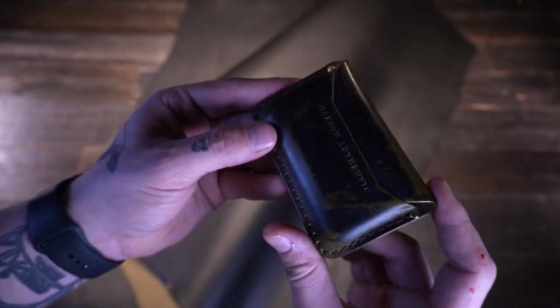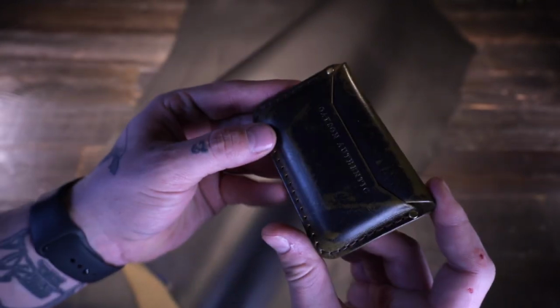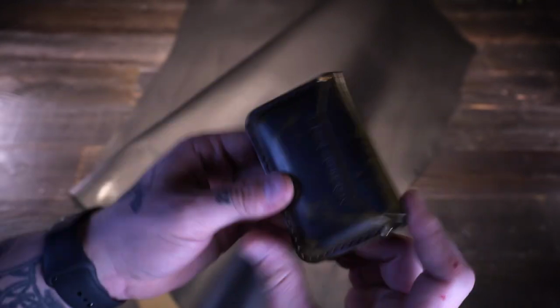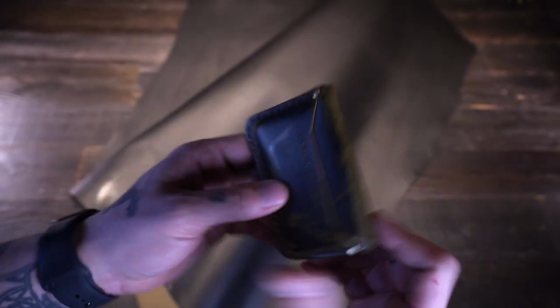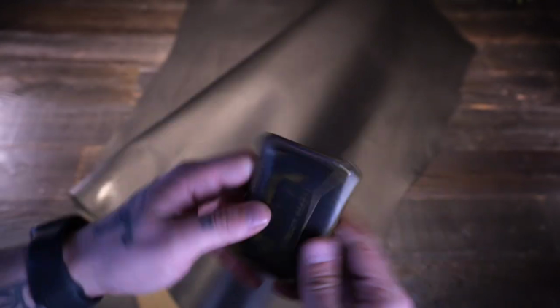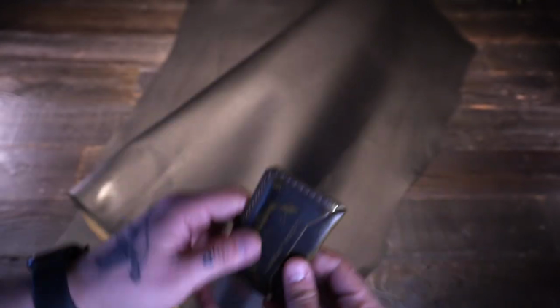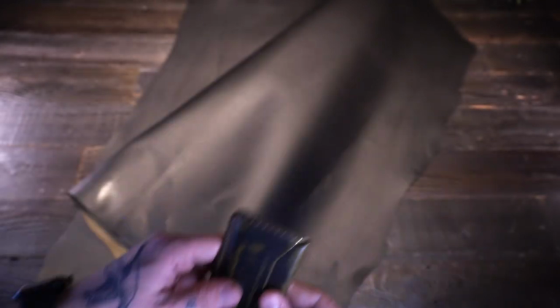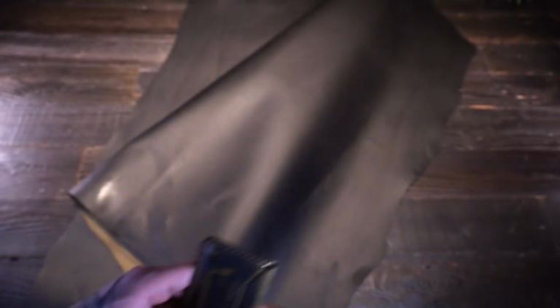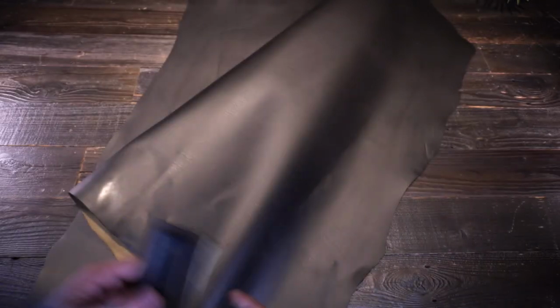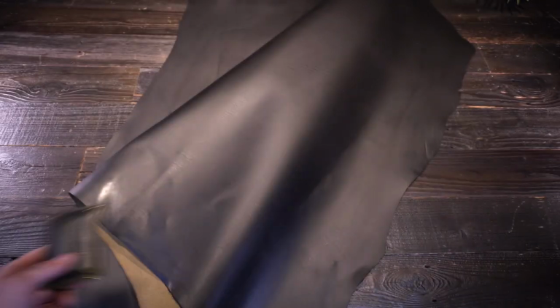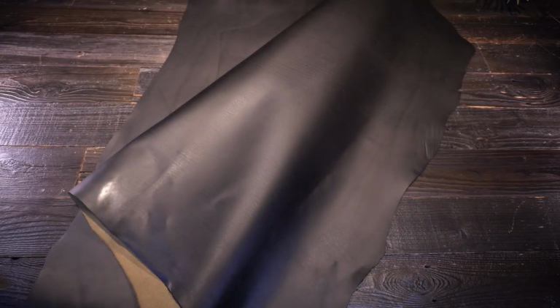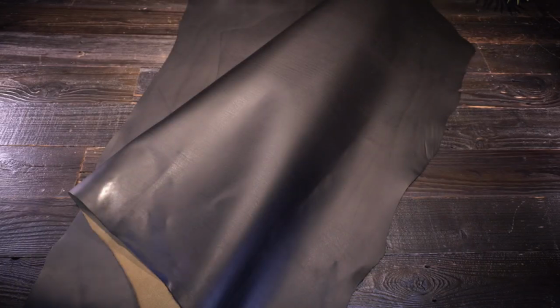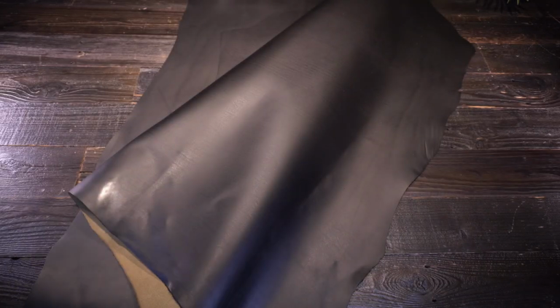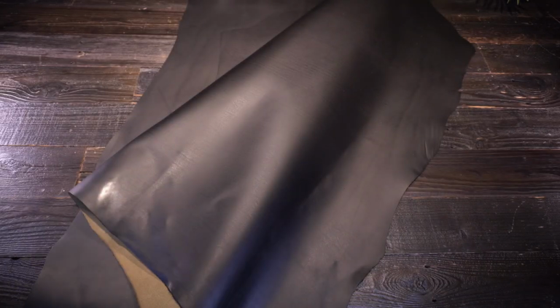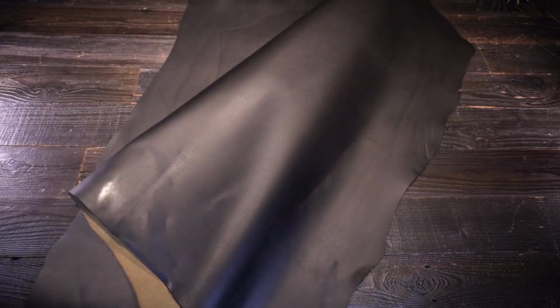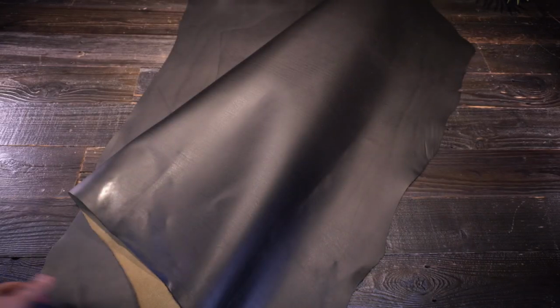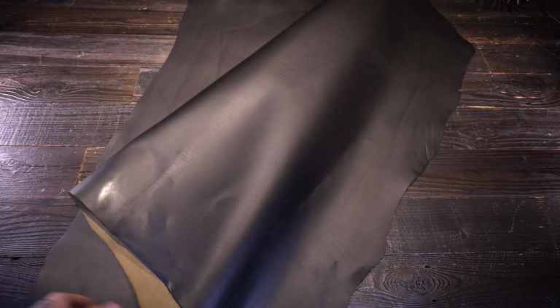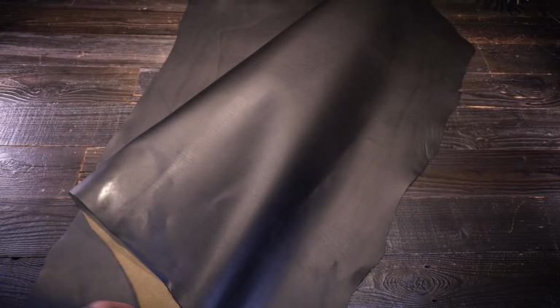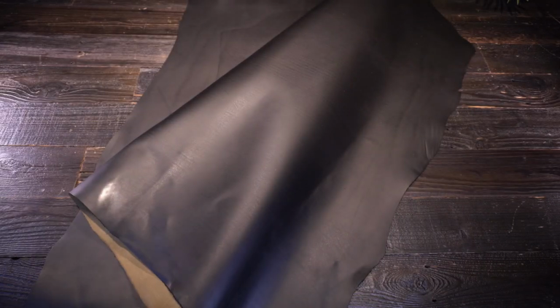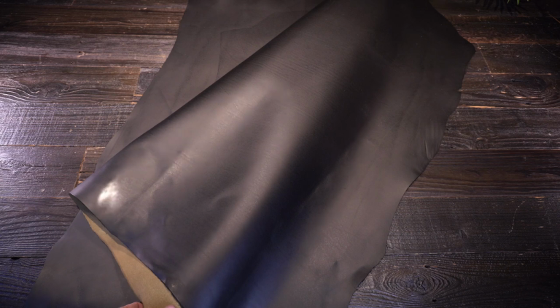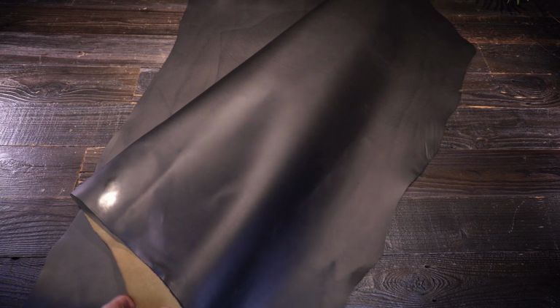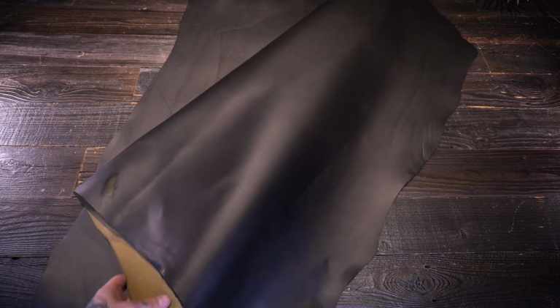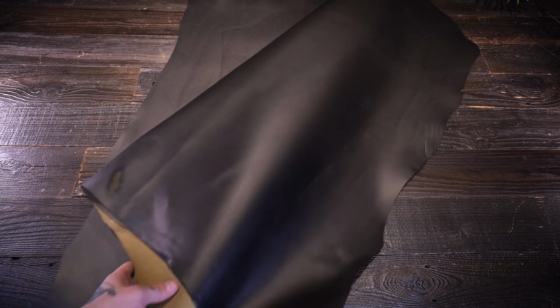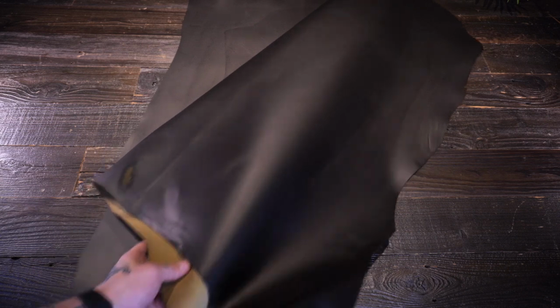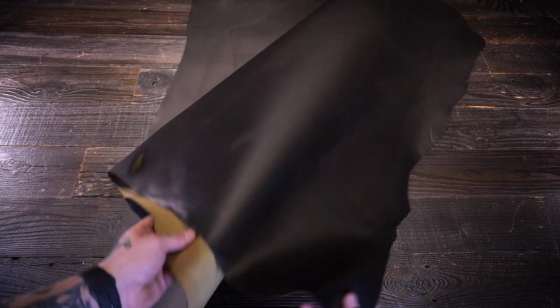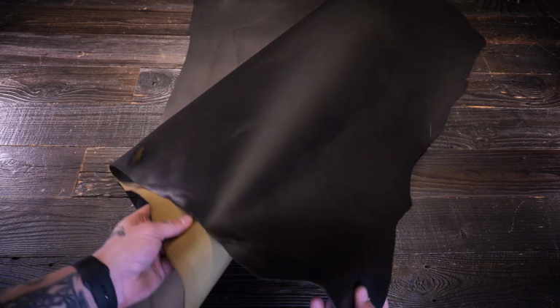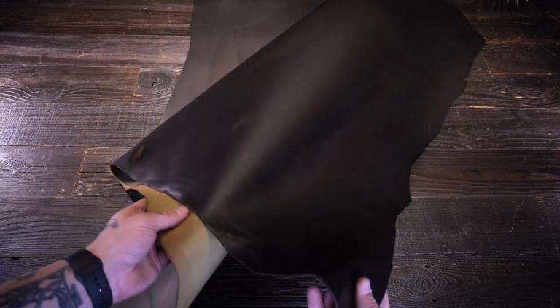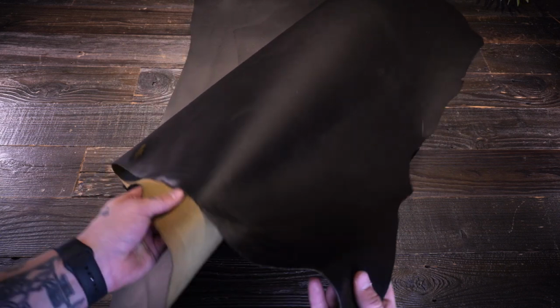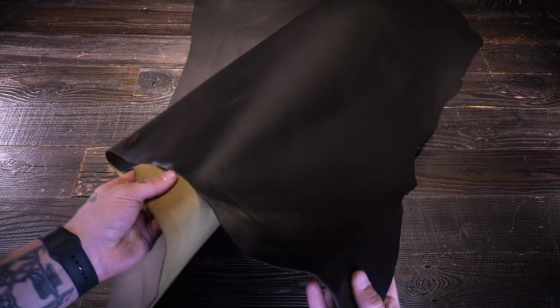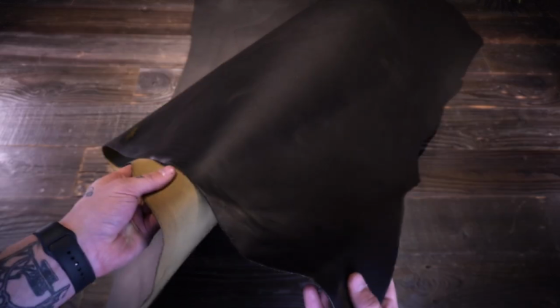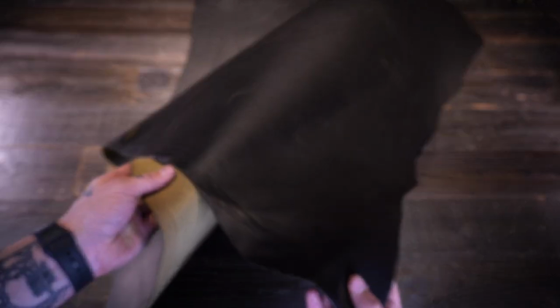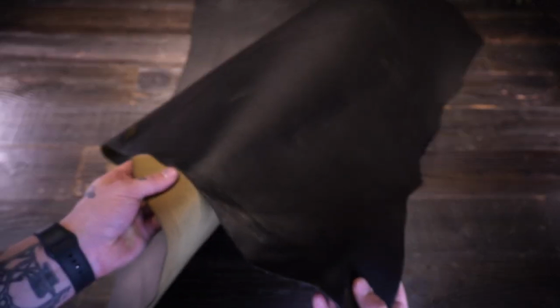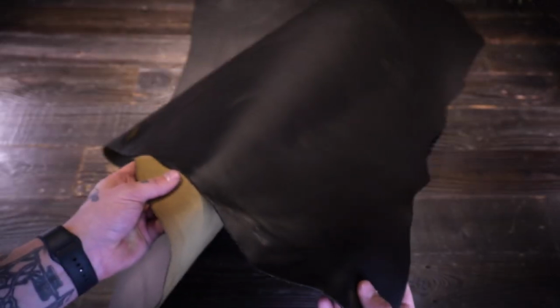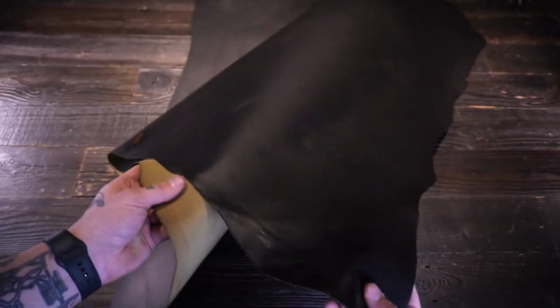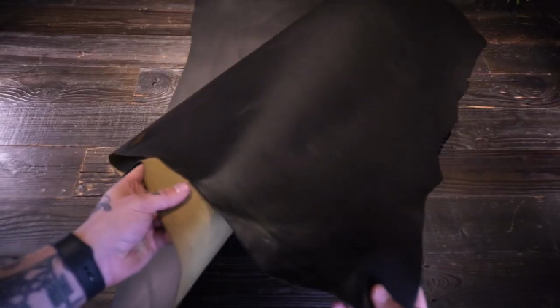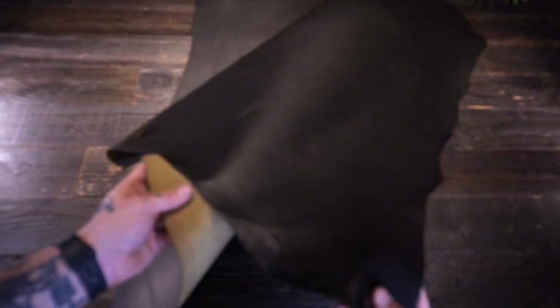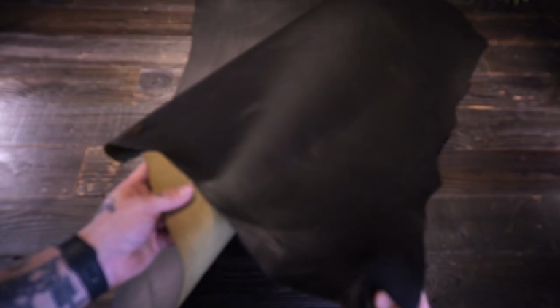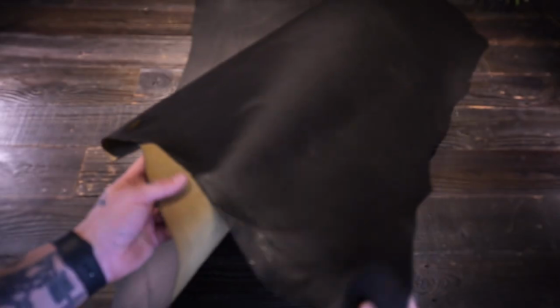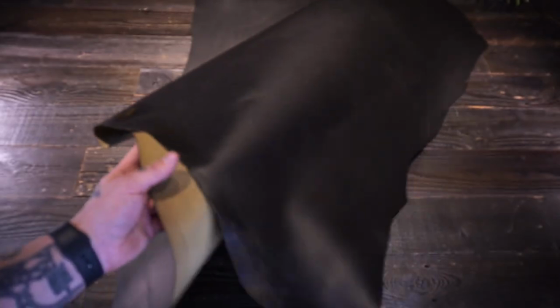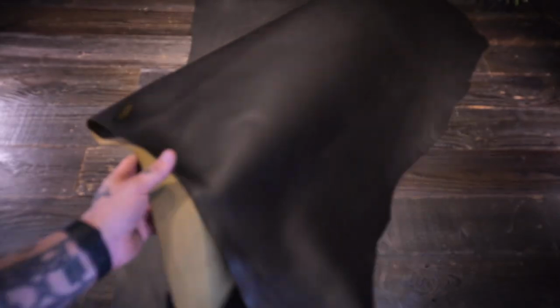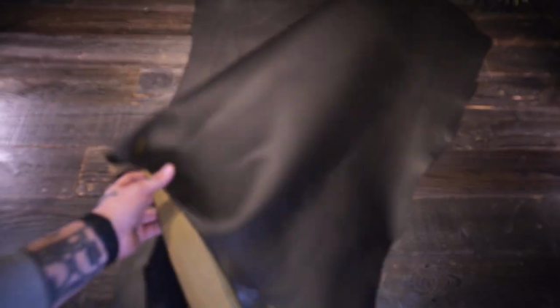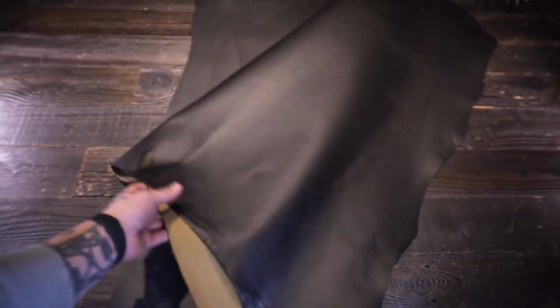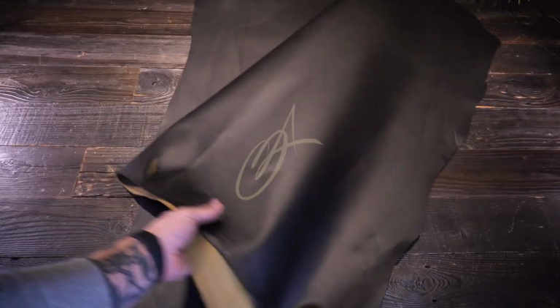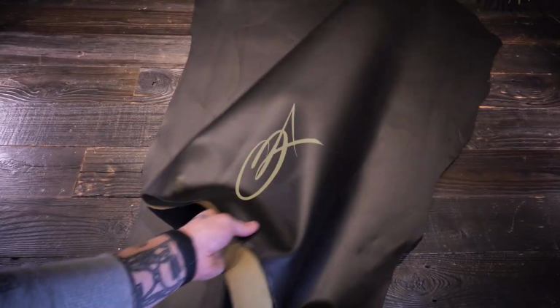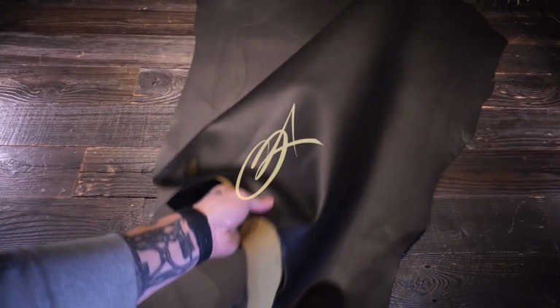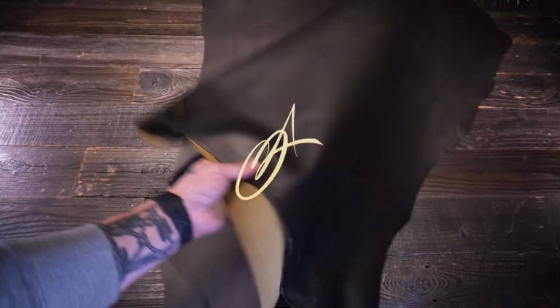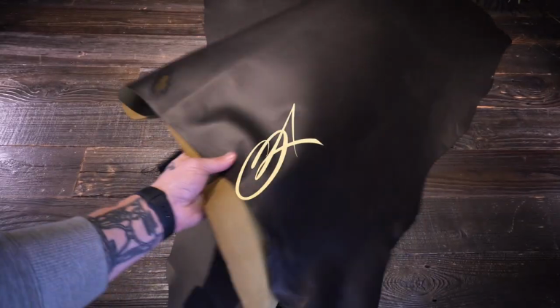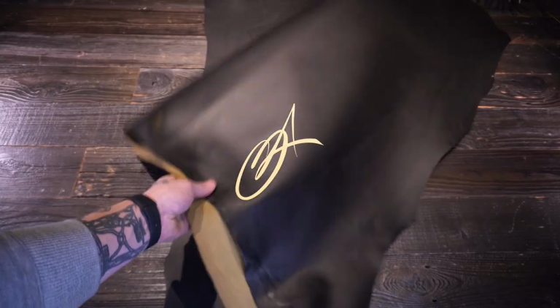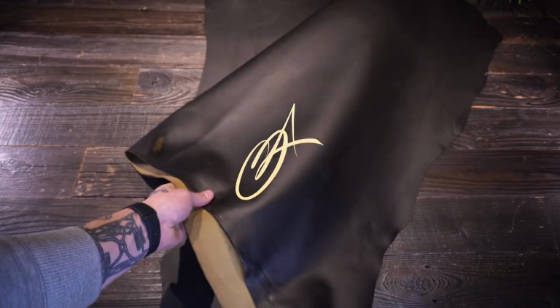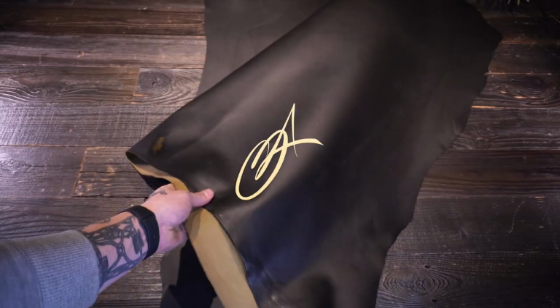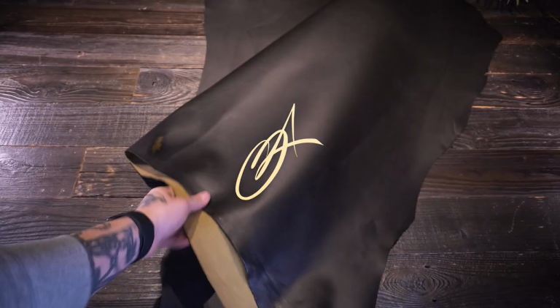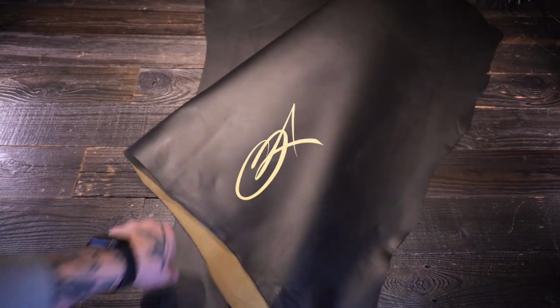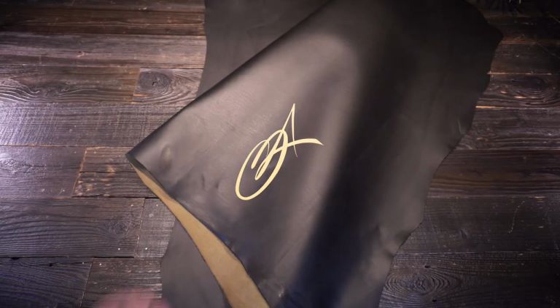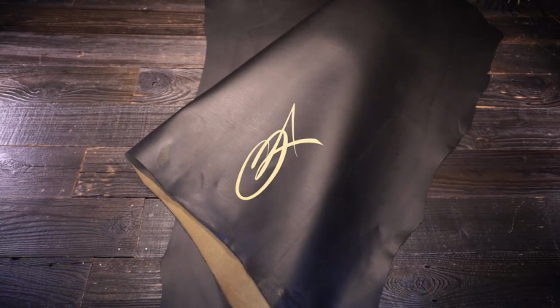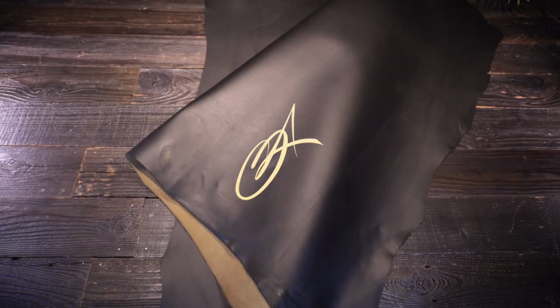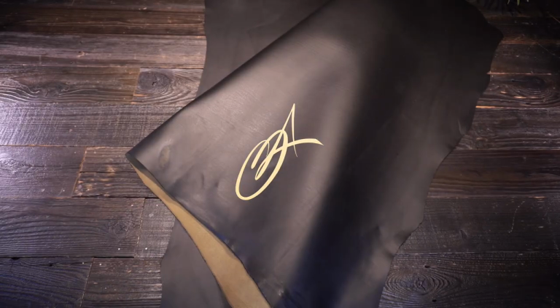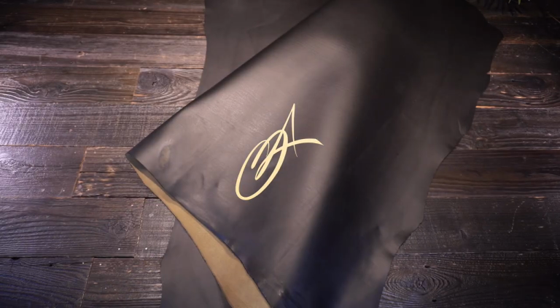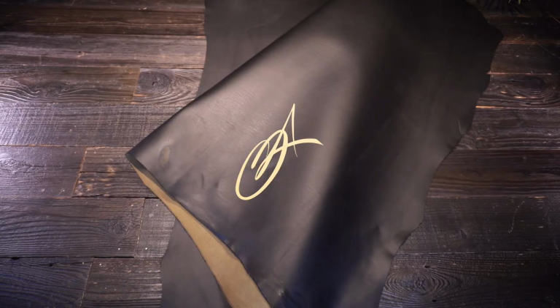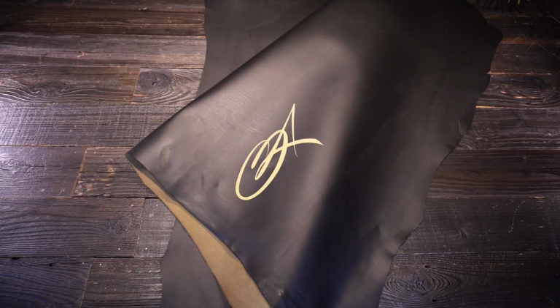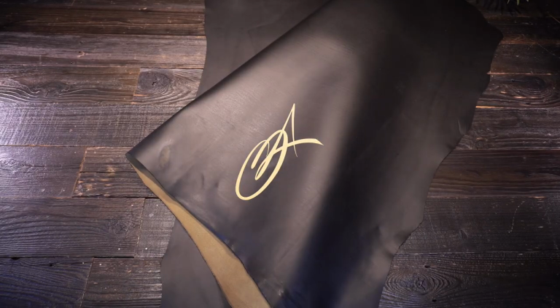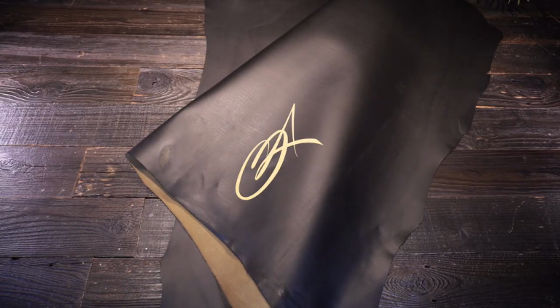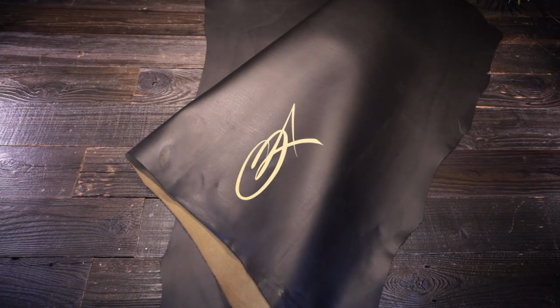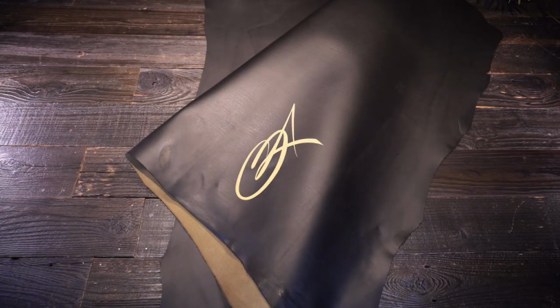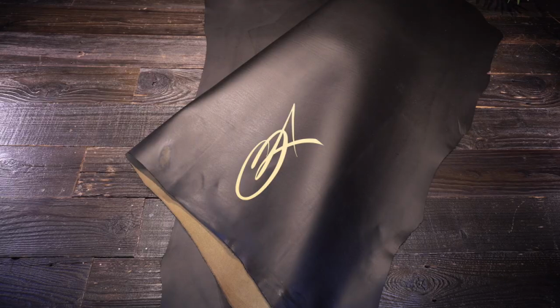Overall, a really unique article and really nice leather. If you have any questions at all, don't hesitate to reach out anytime, and I'll see you in the next review.